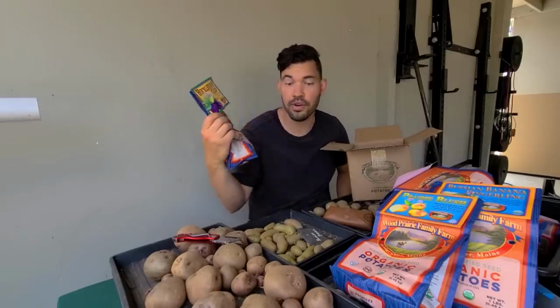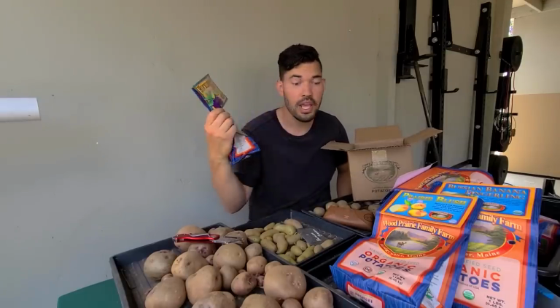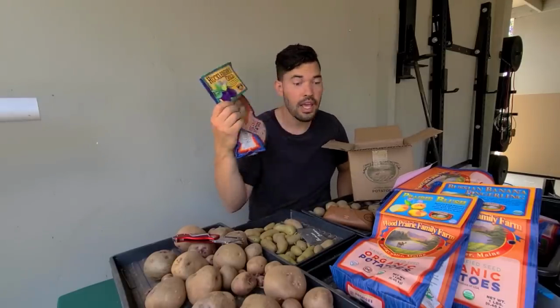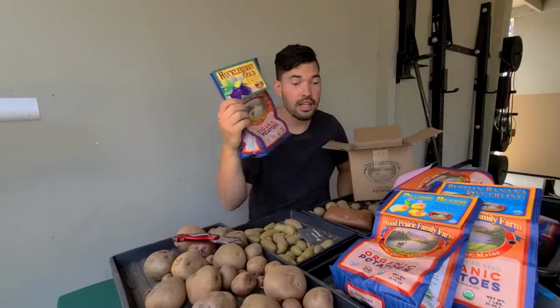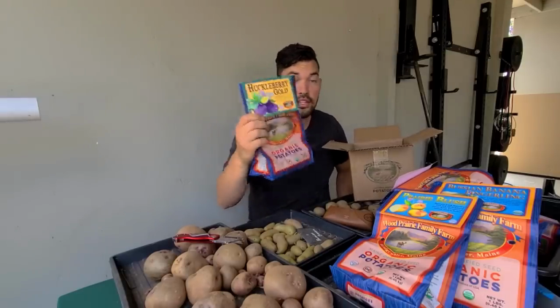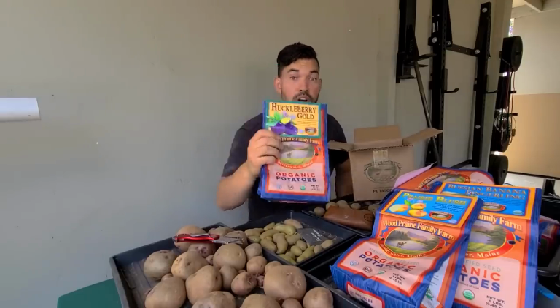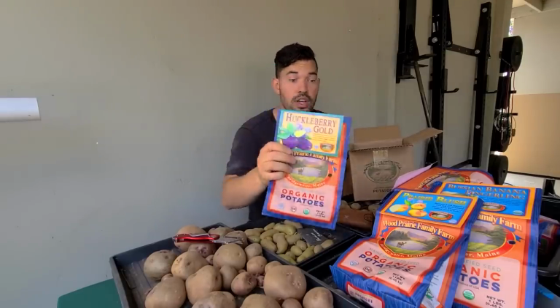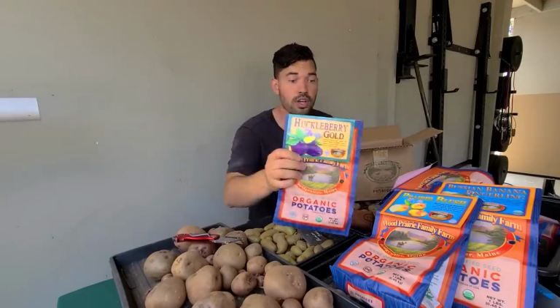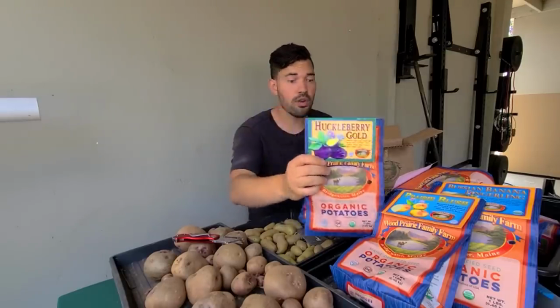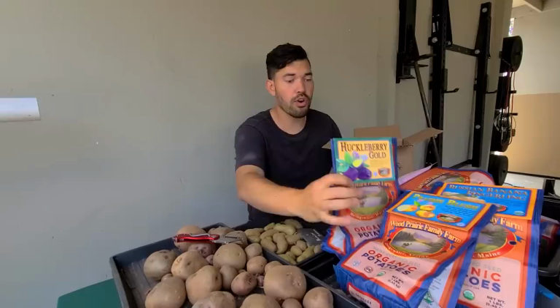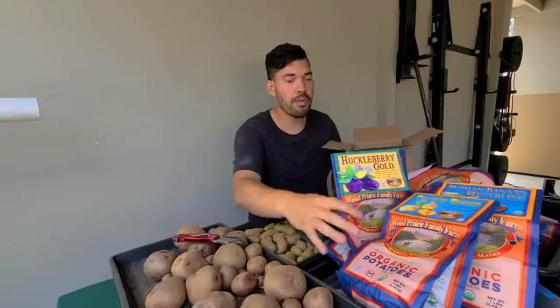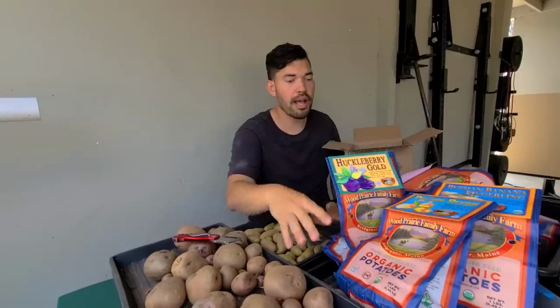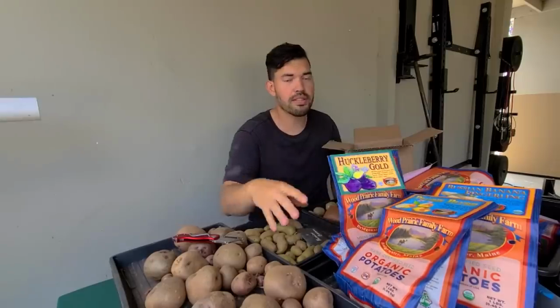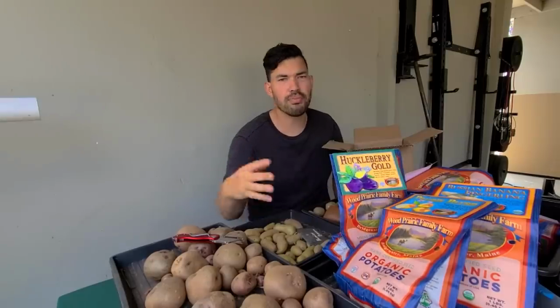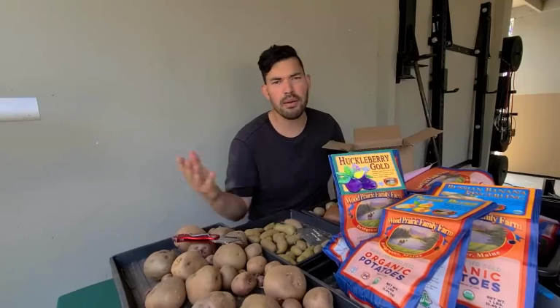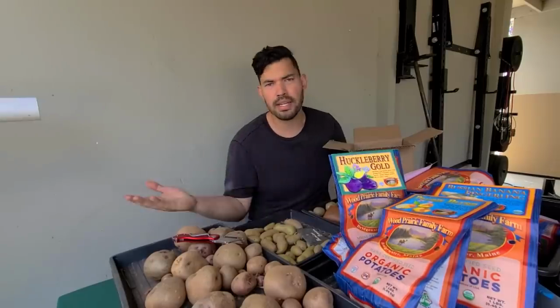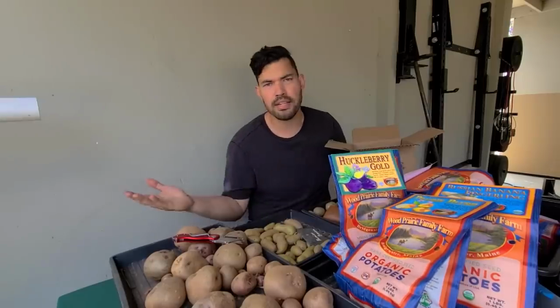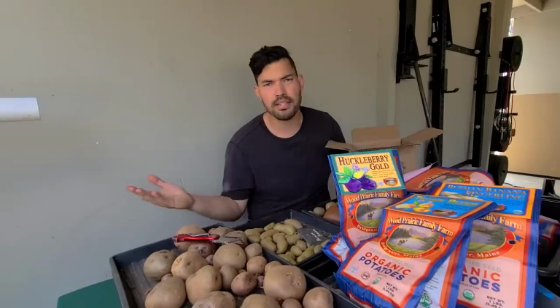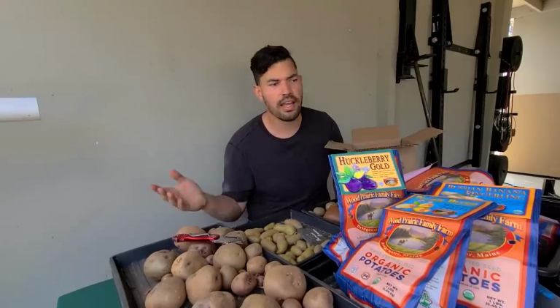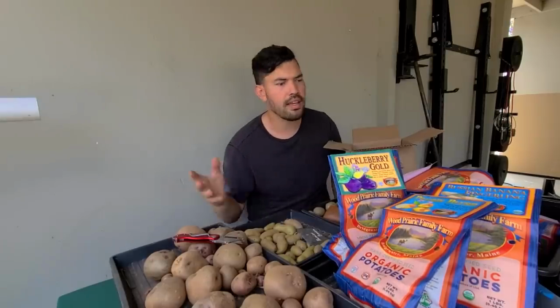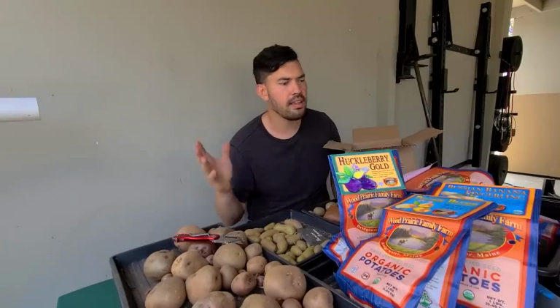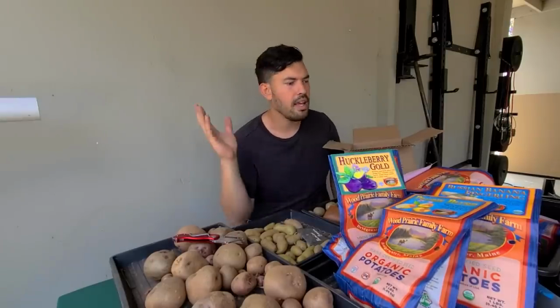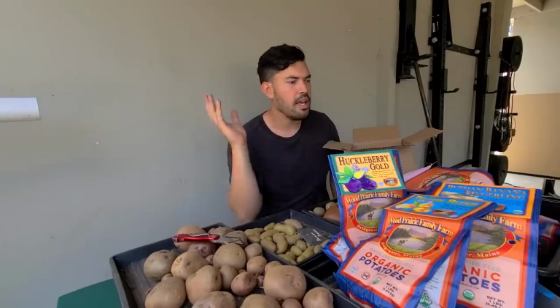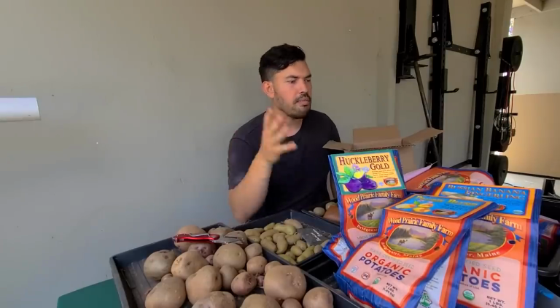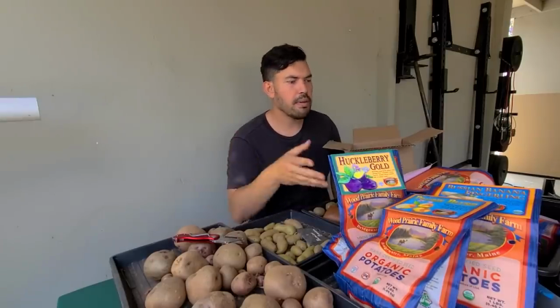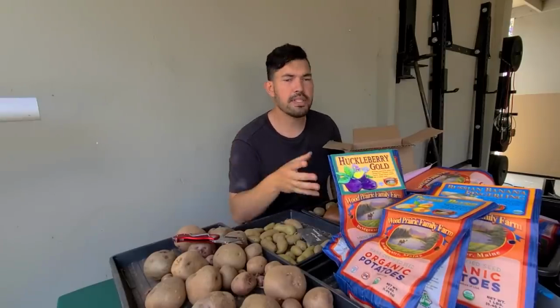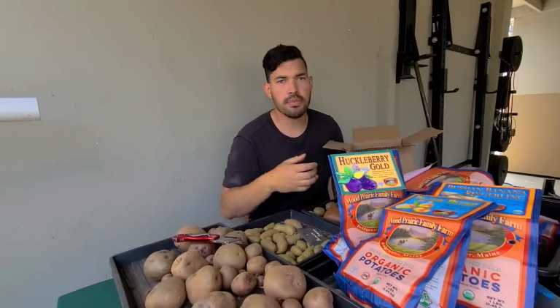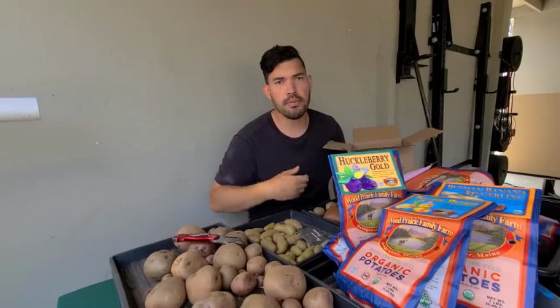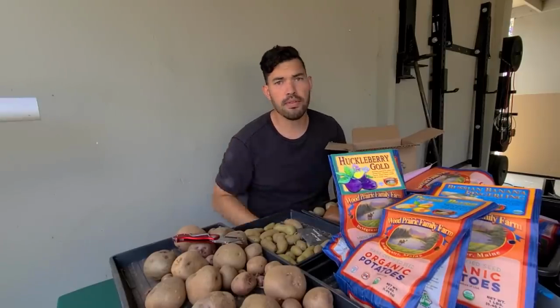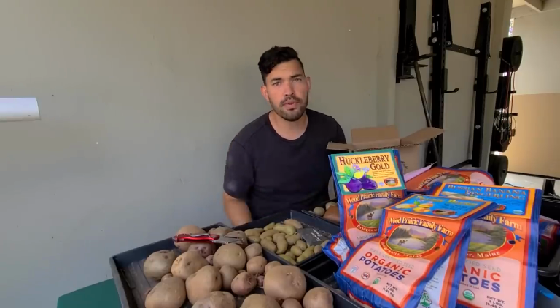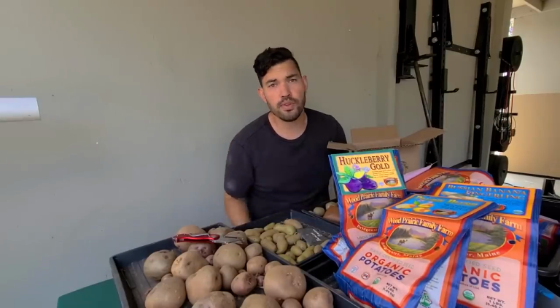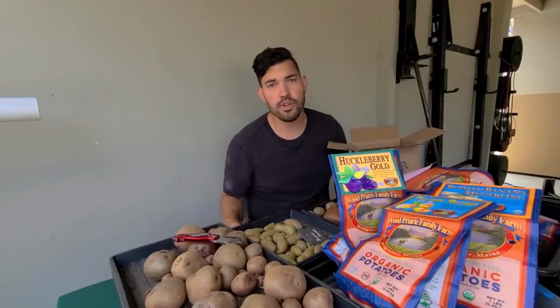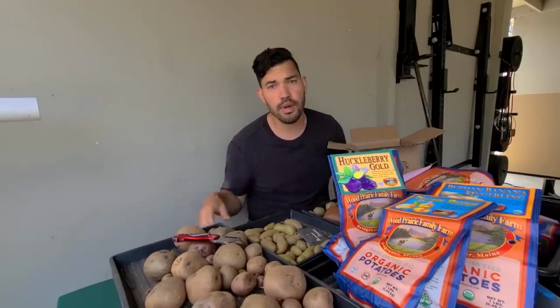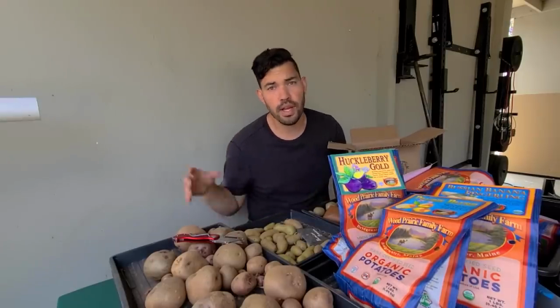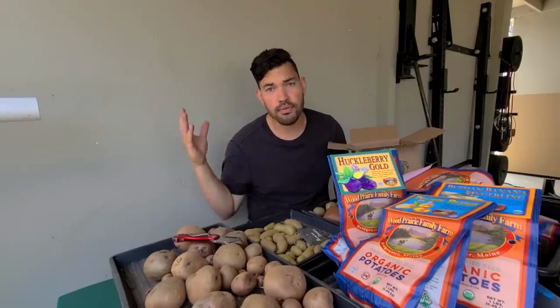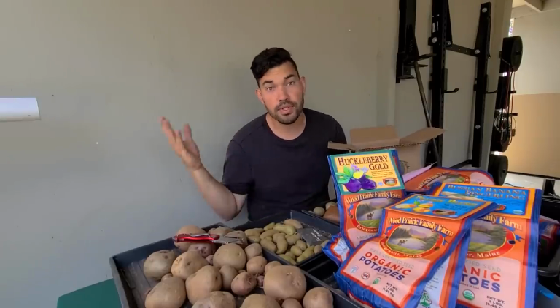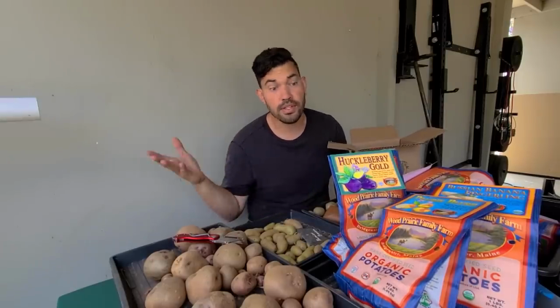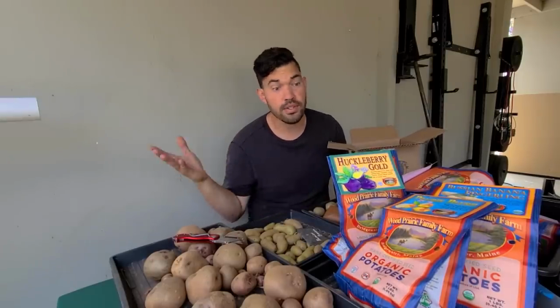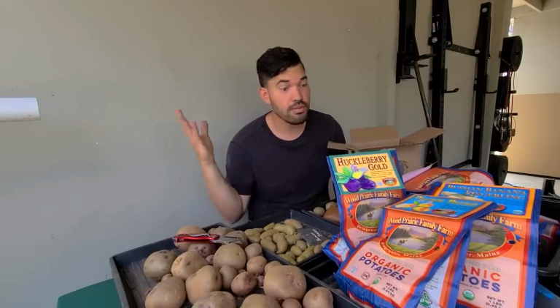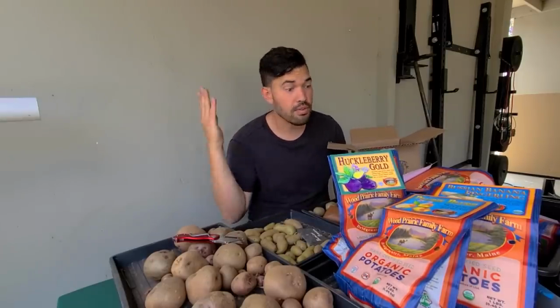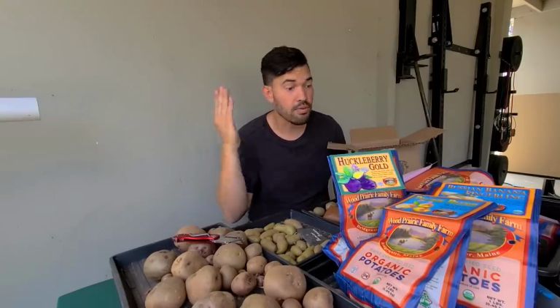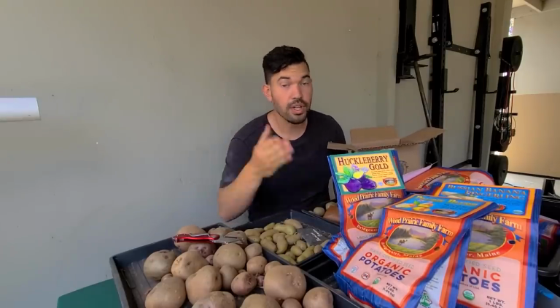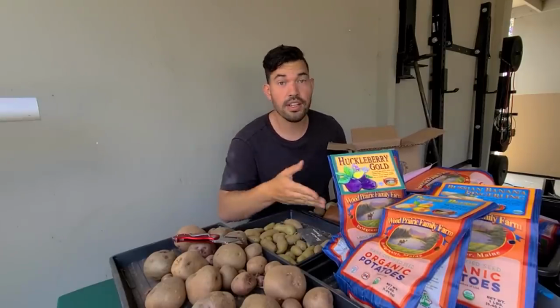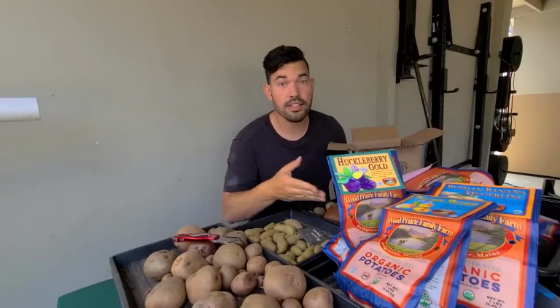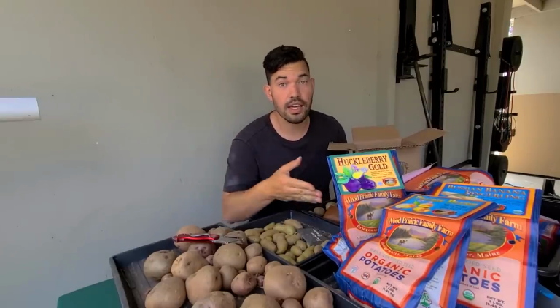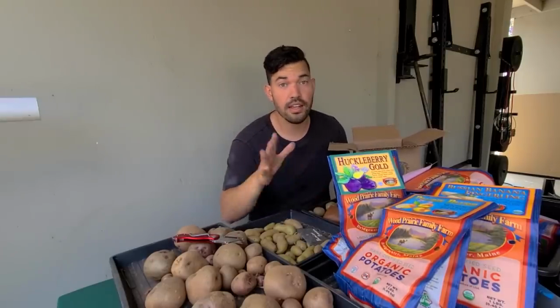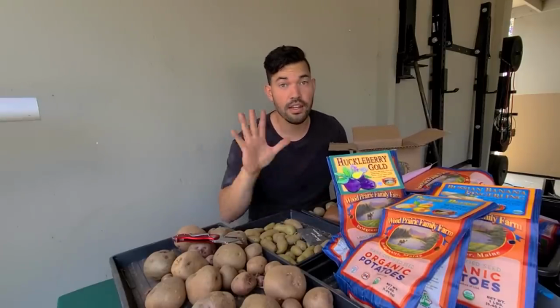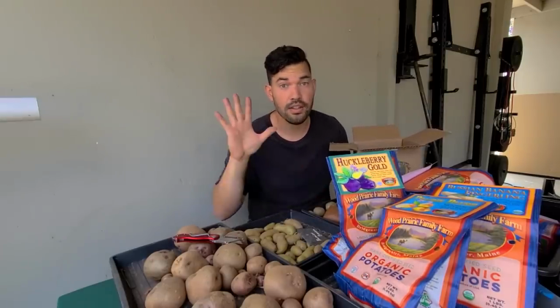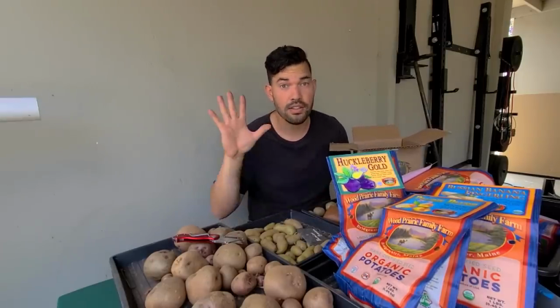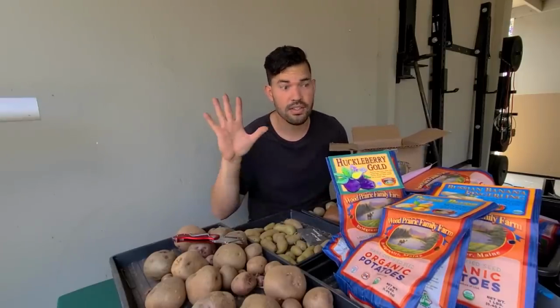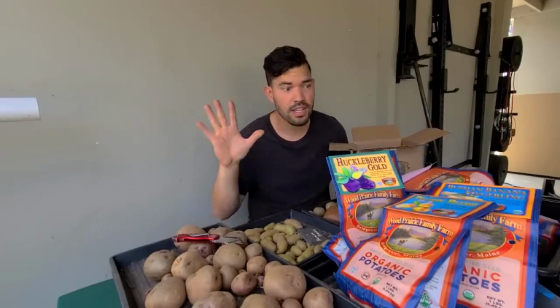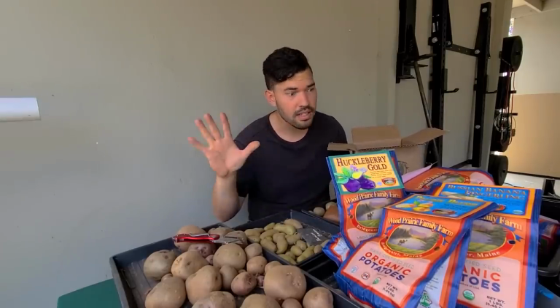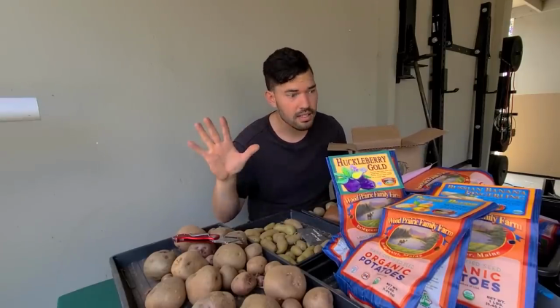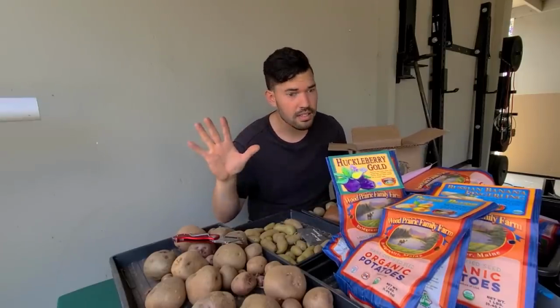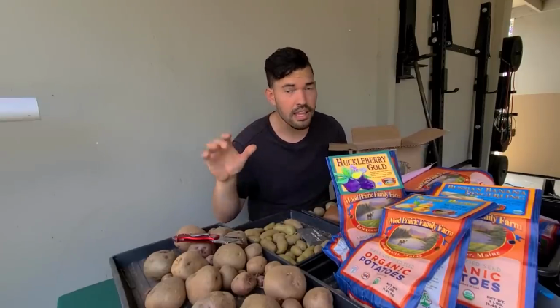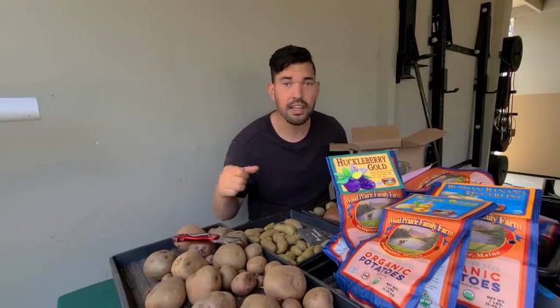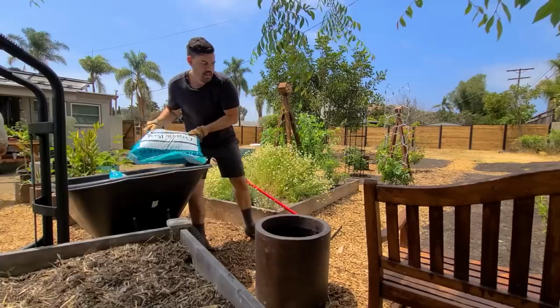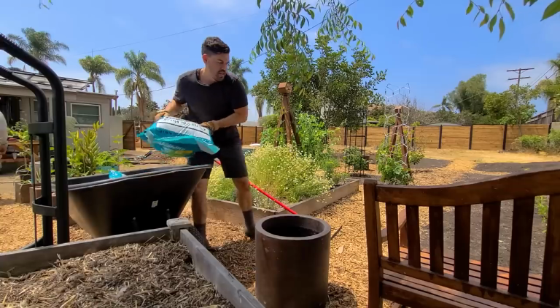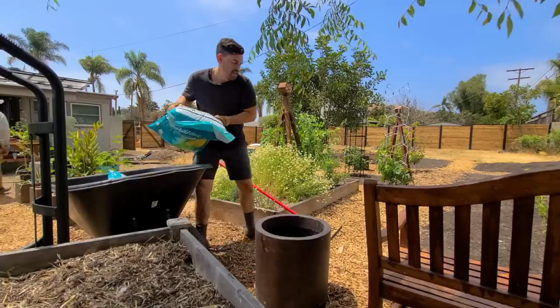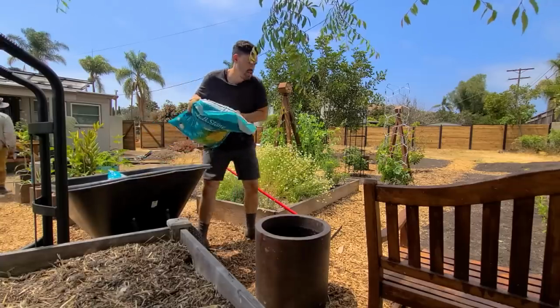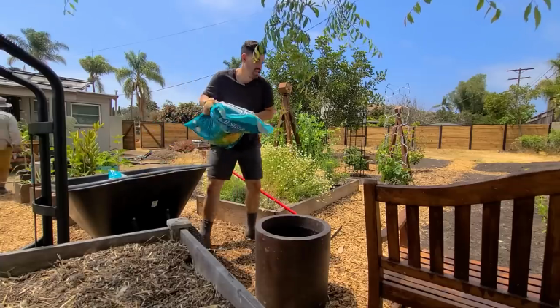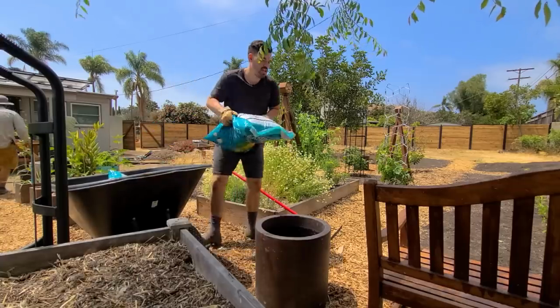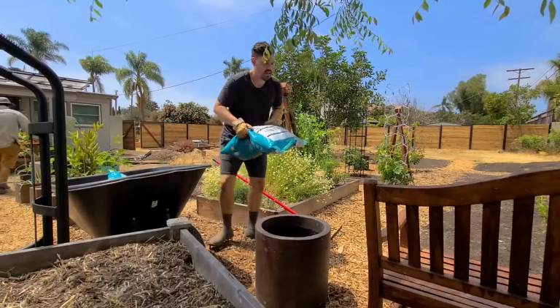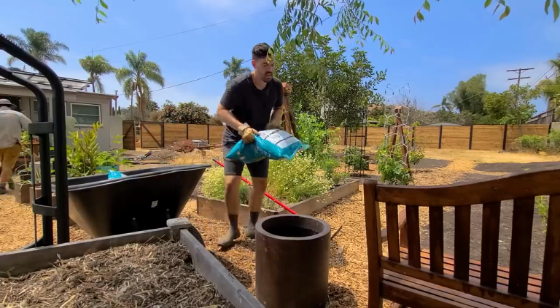These are all going to go in grow bags — probably not today, maybe sometime in the future. Stay tuned. Really excited — six new potatoes to grow.